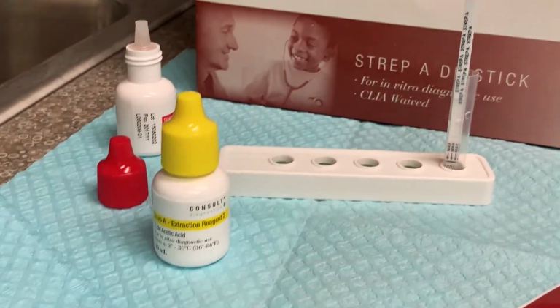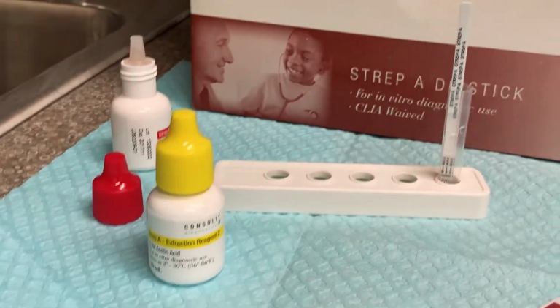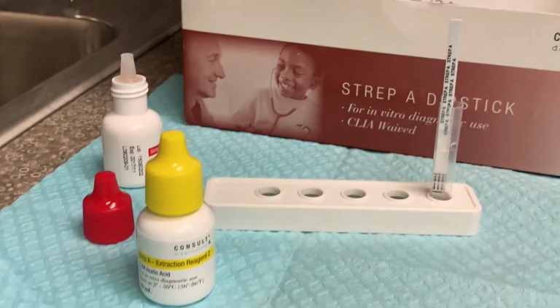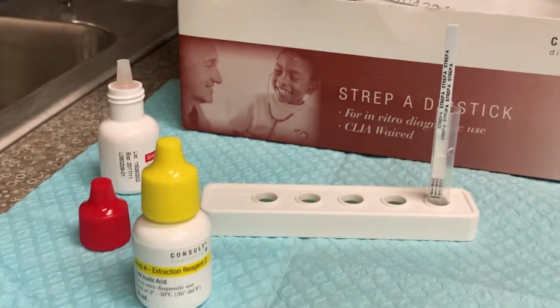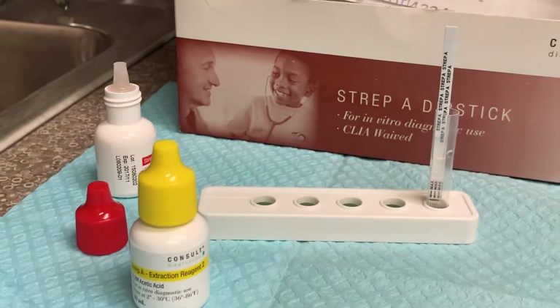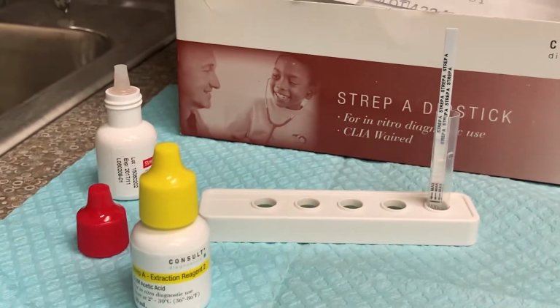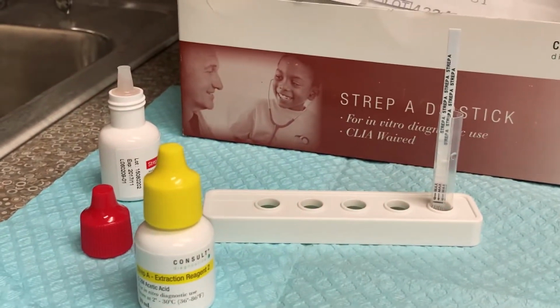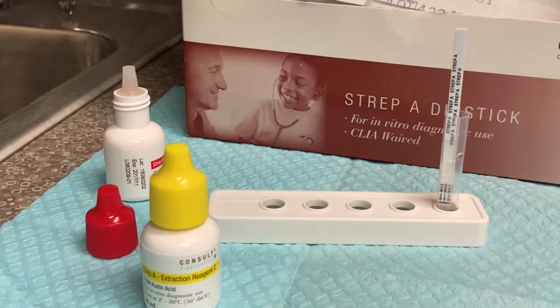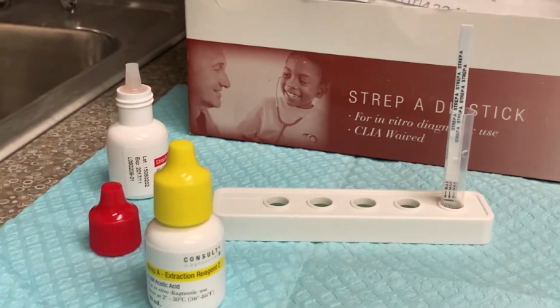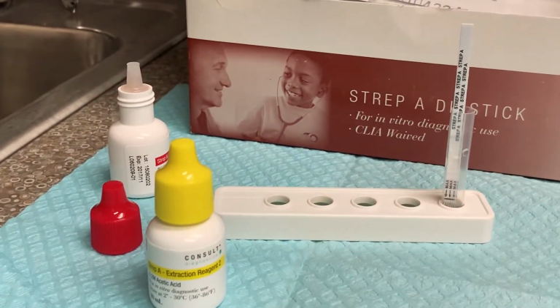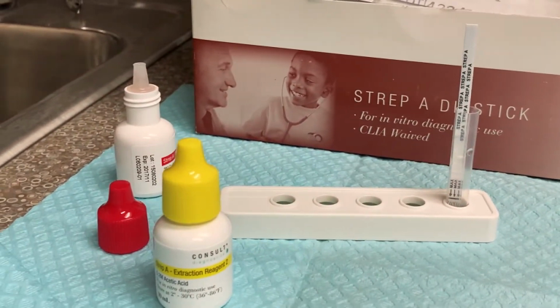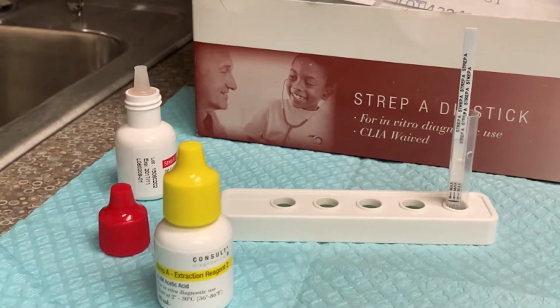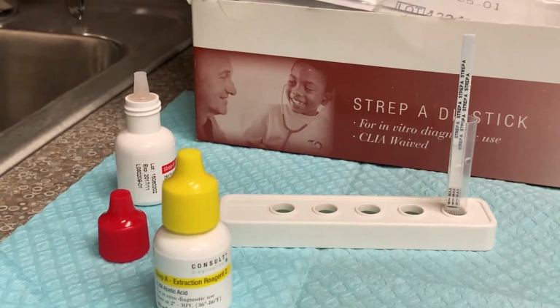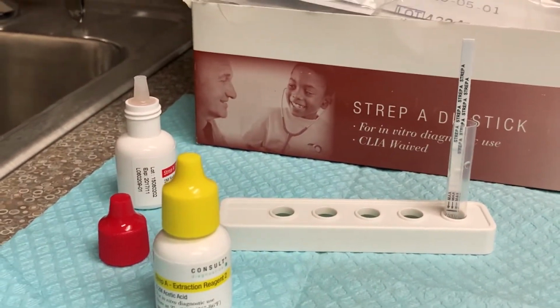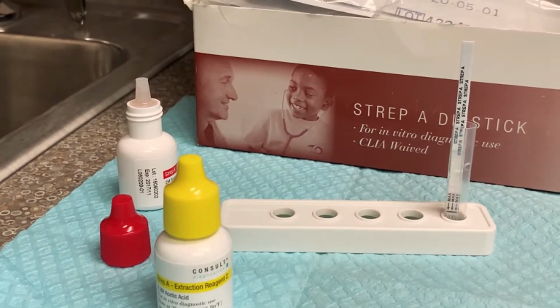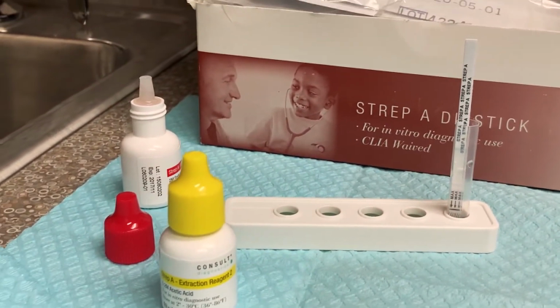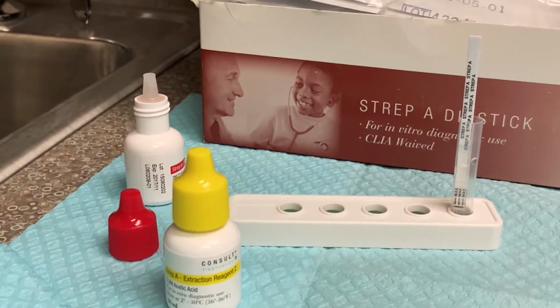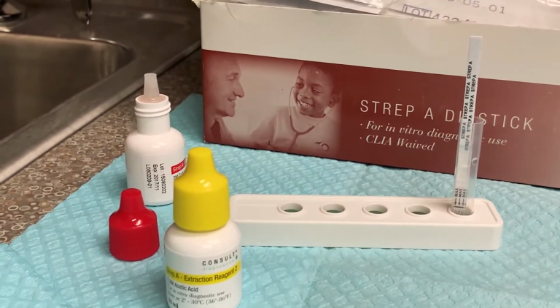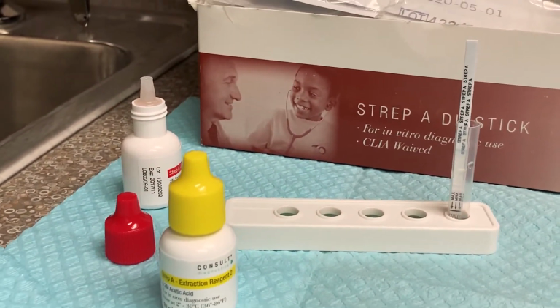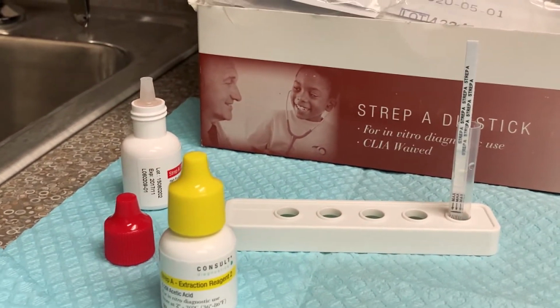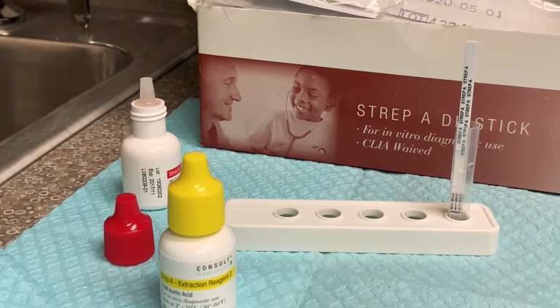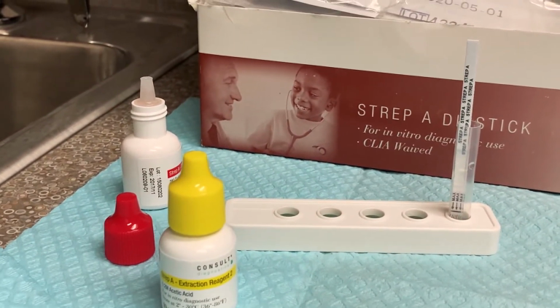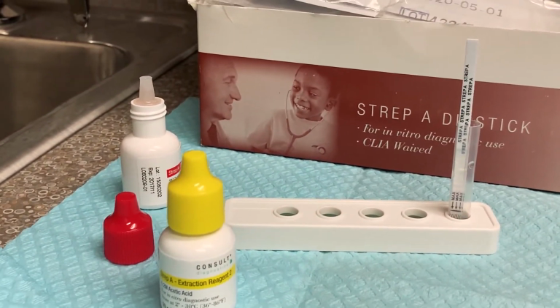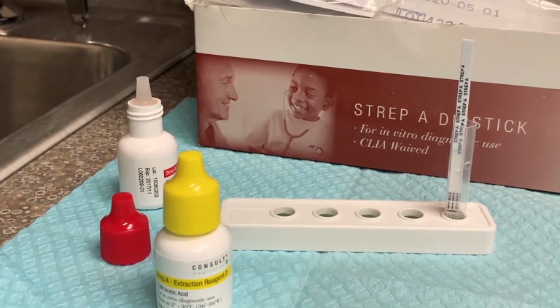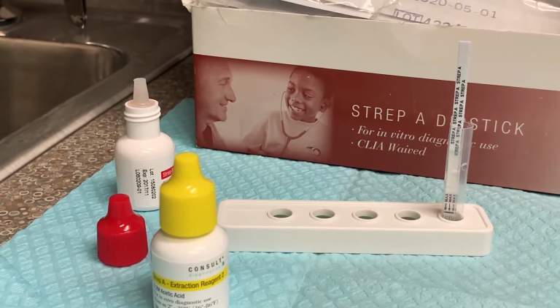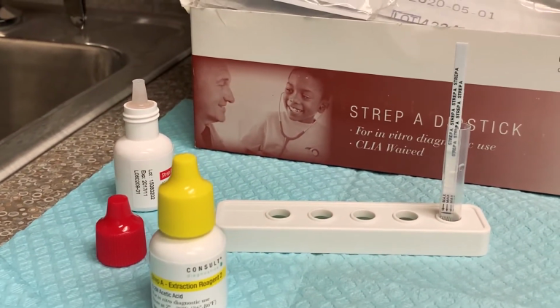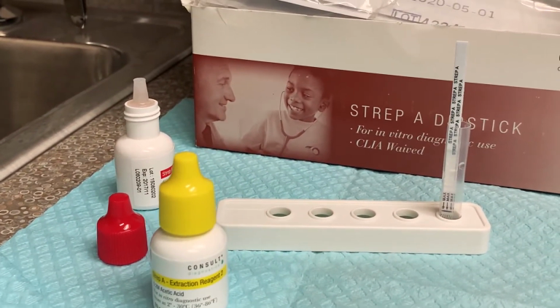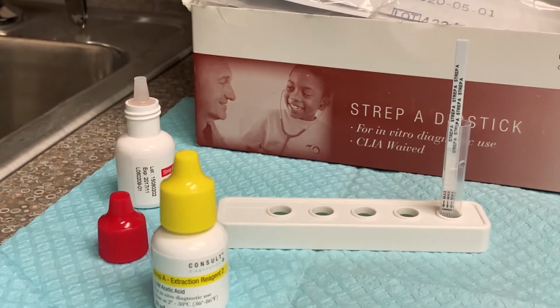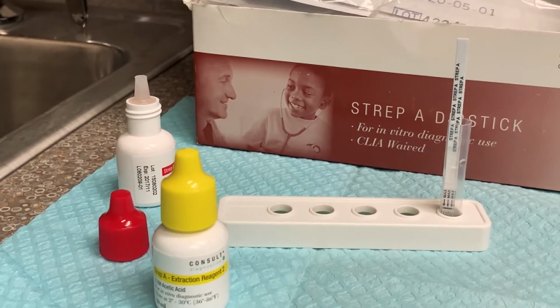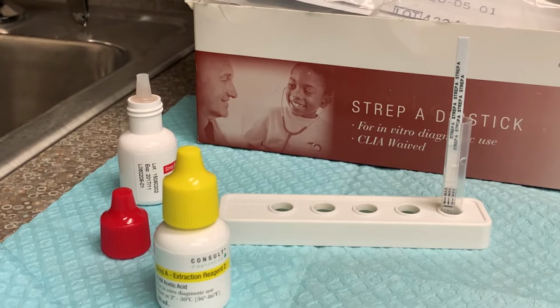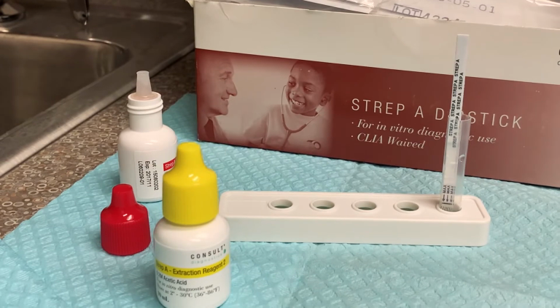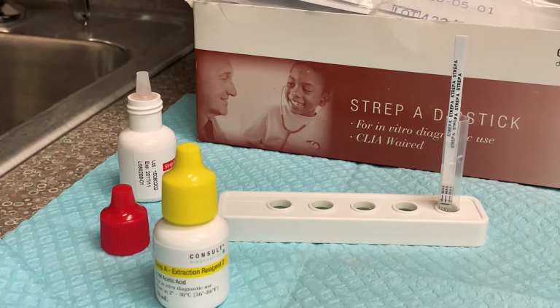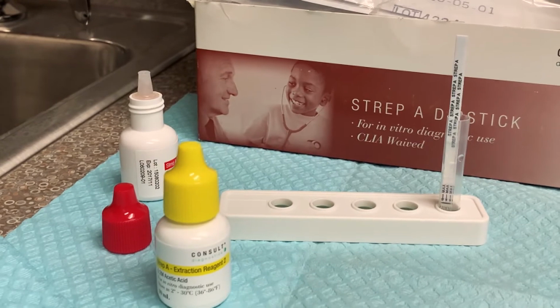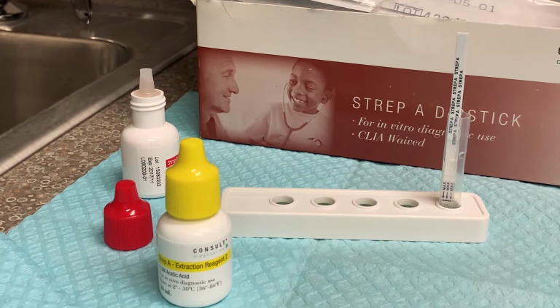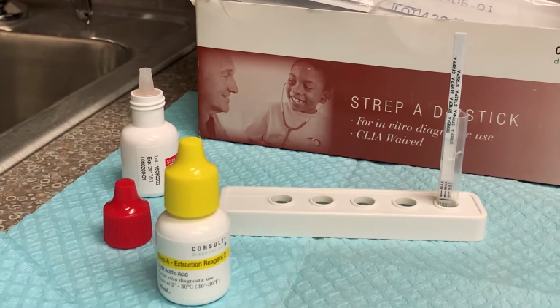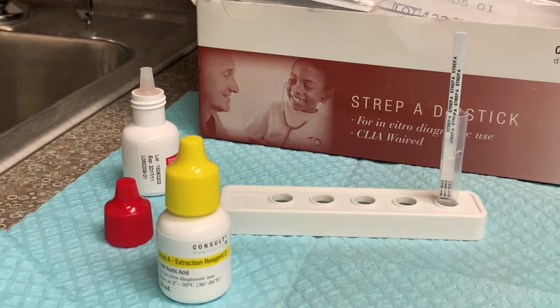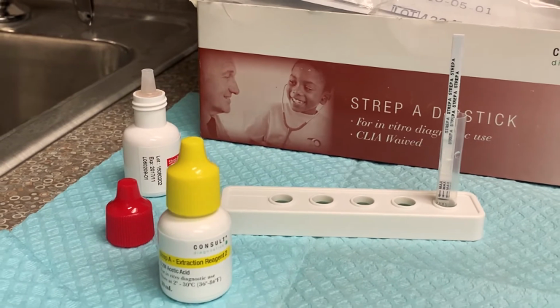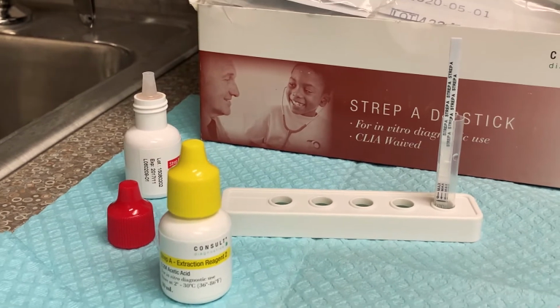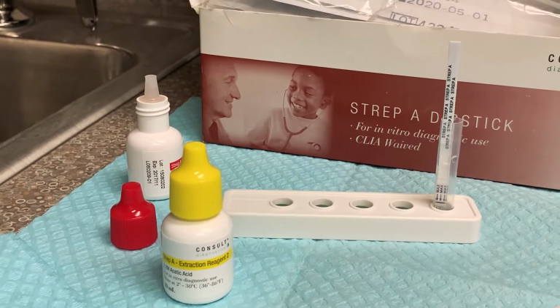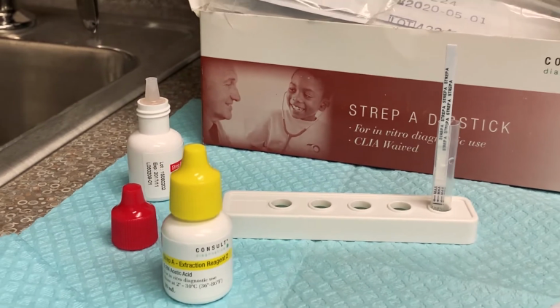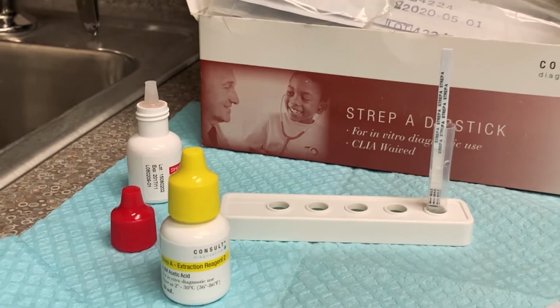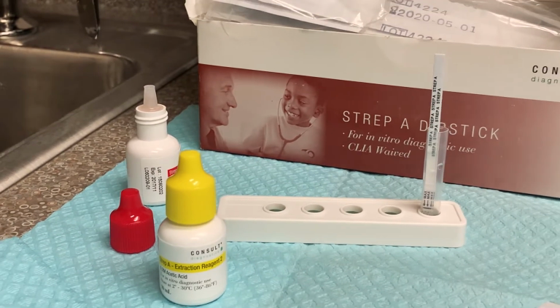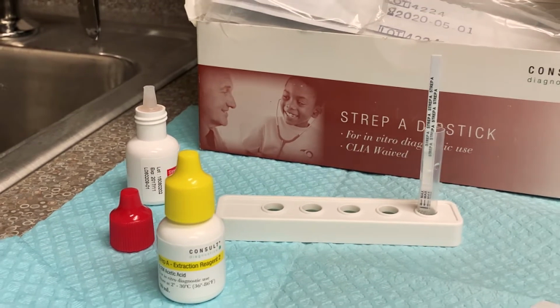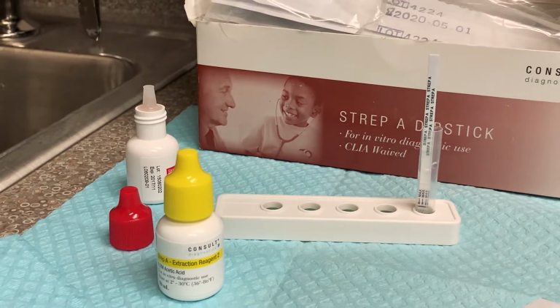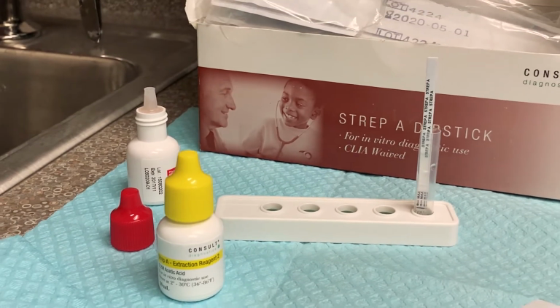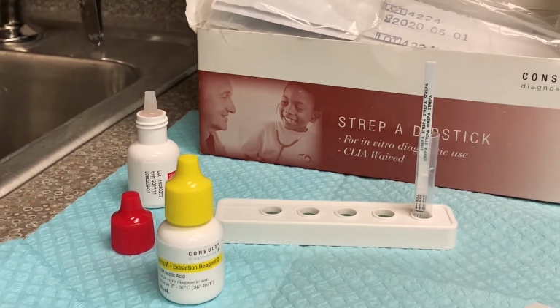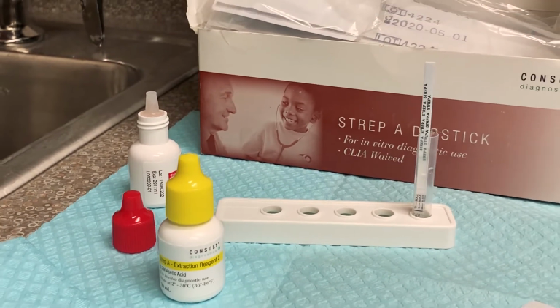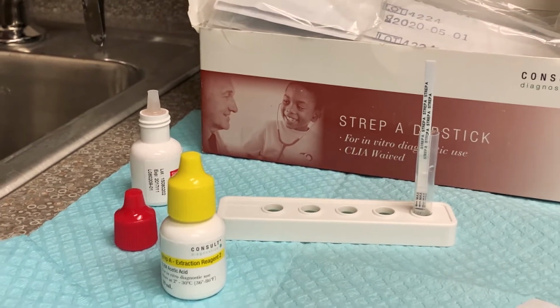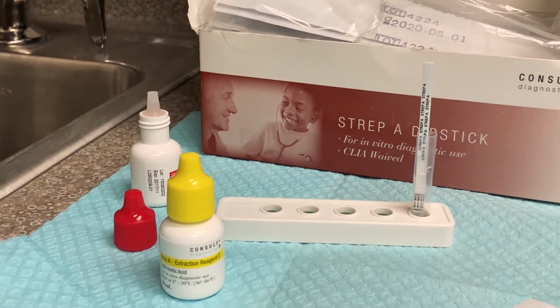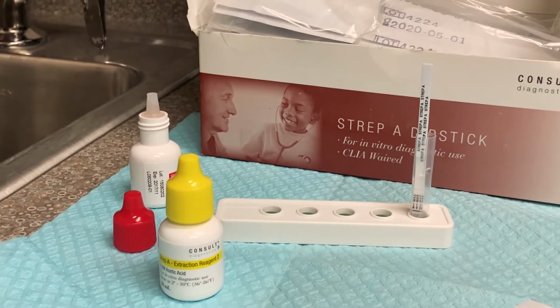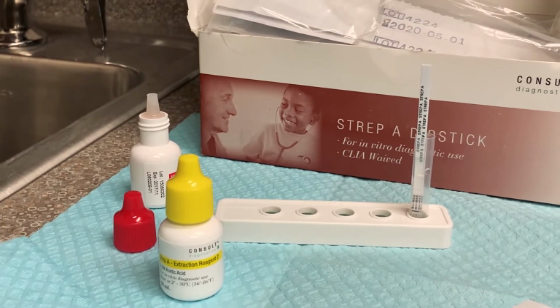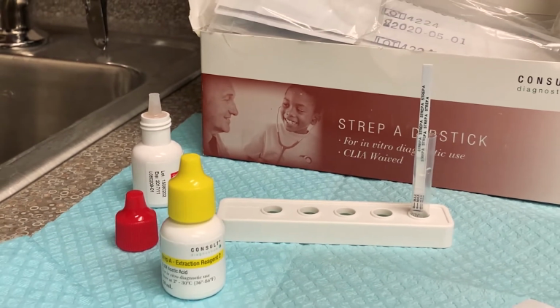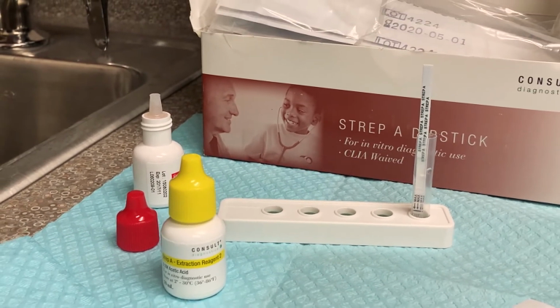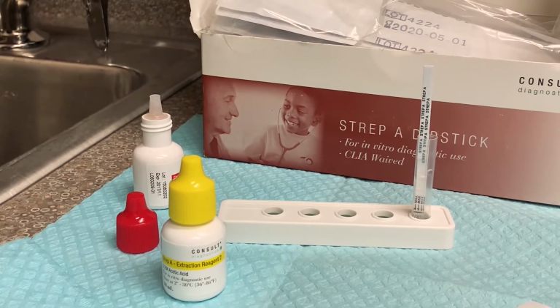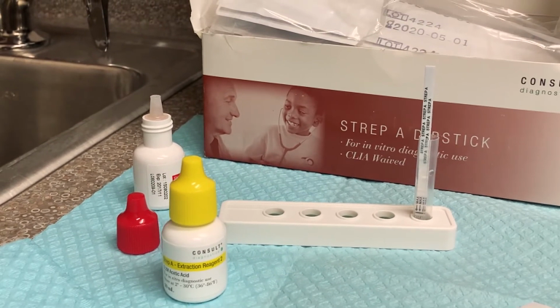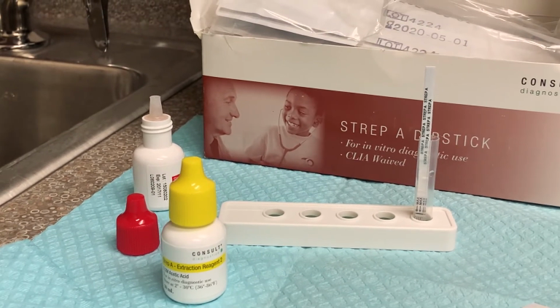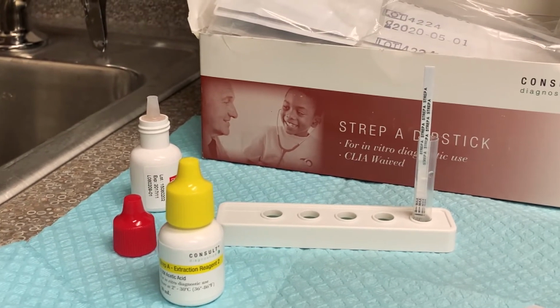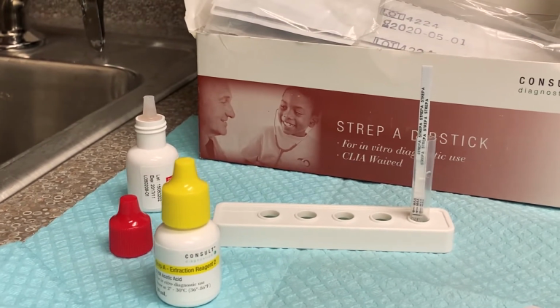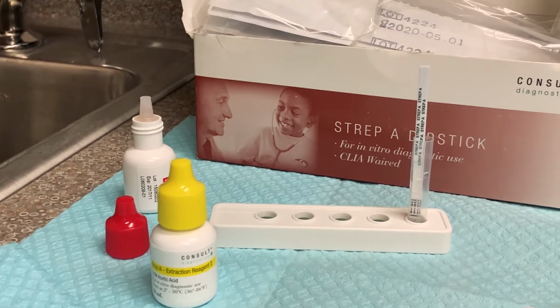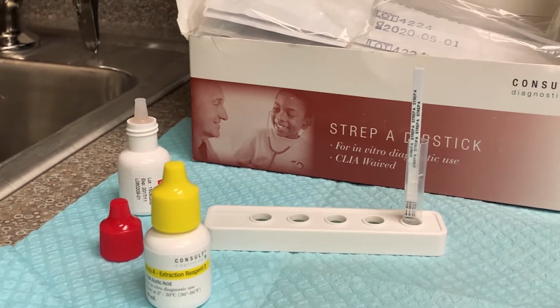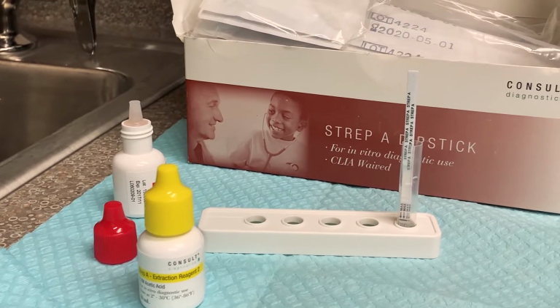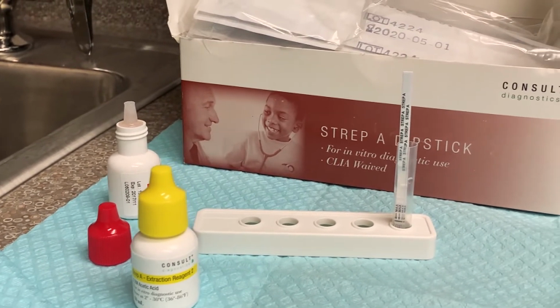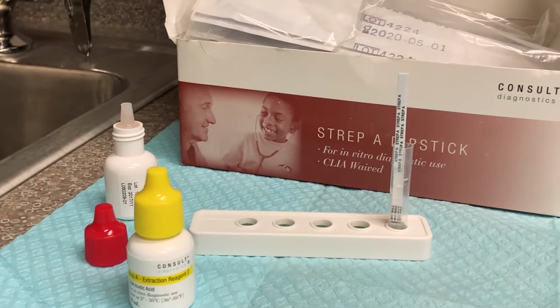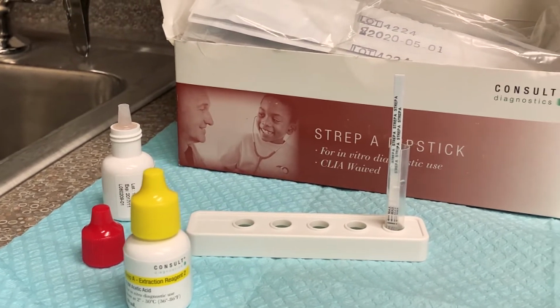One line is negative, two lines is positive — kind of like a pregnancy test, also known as HCG.